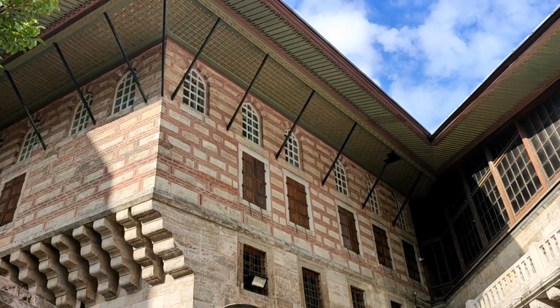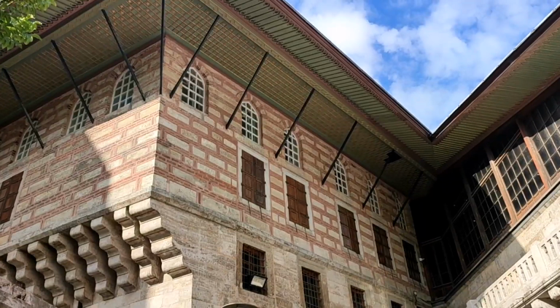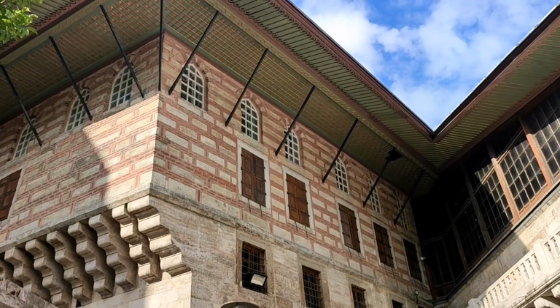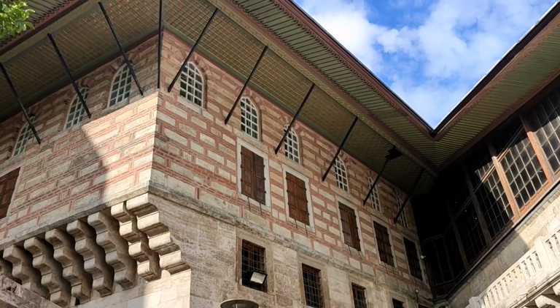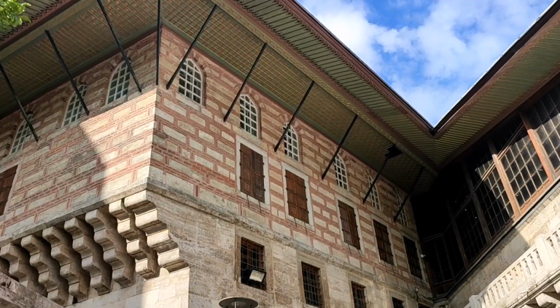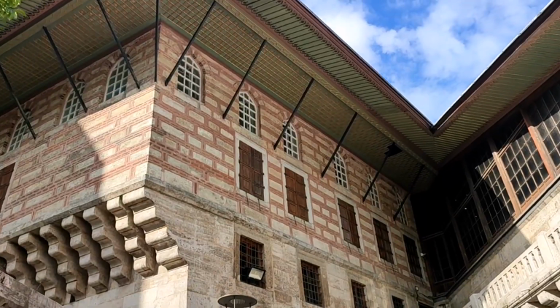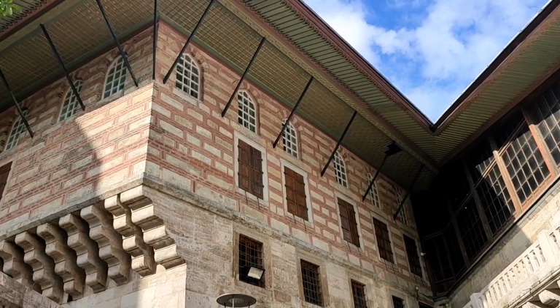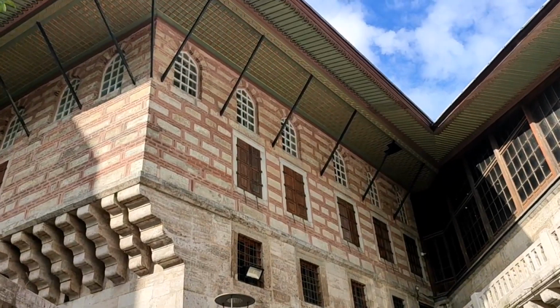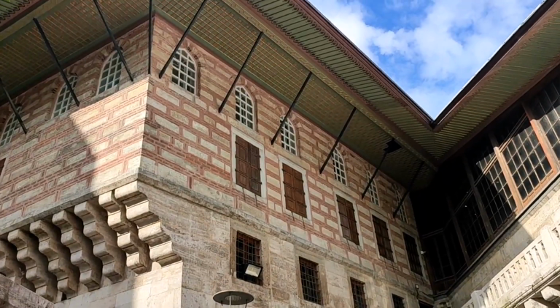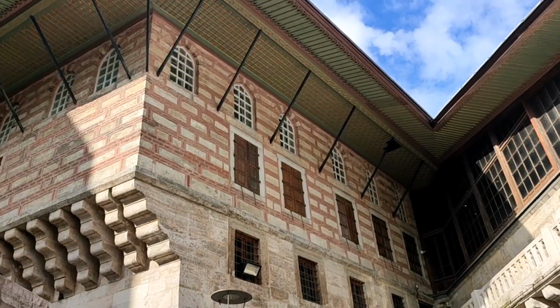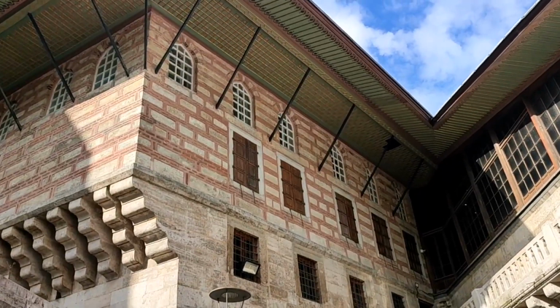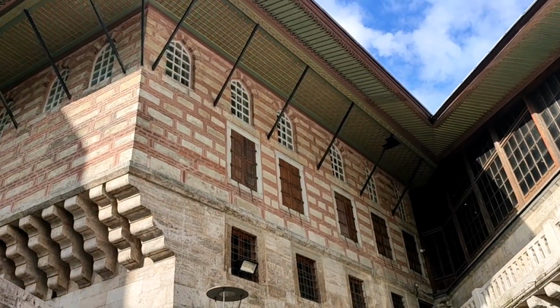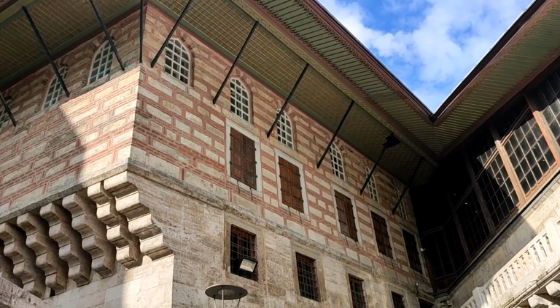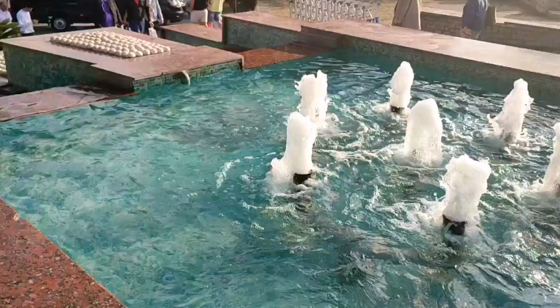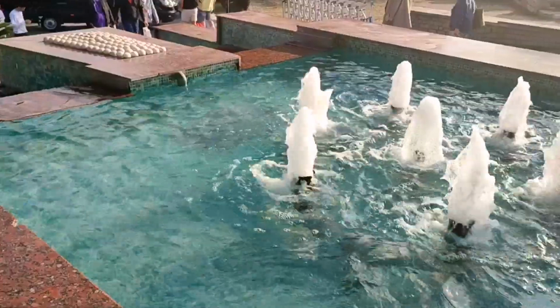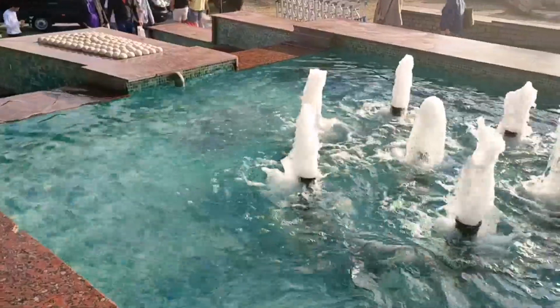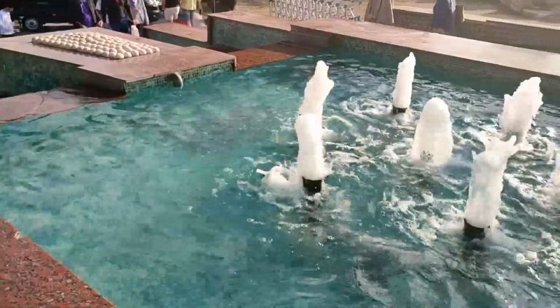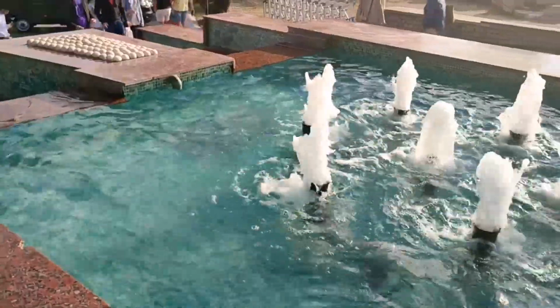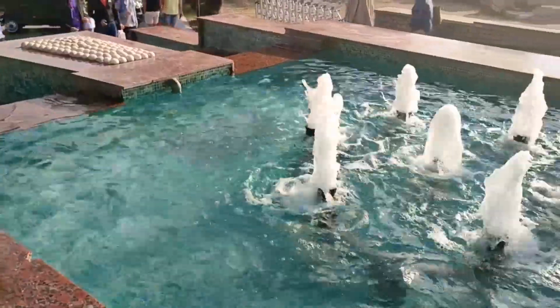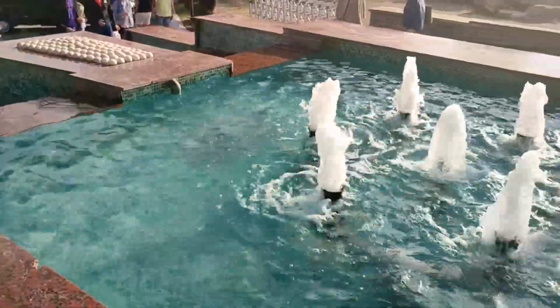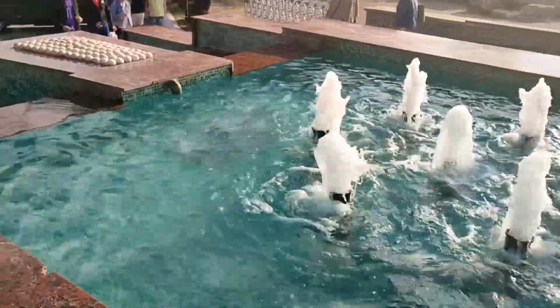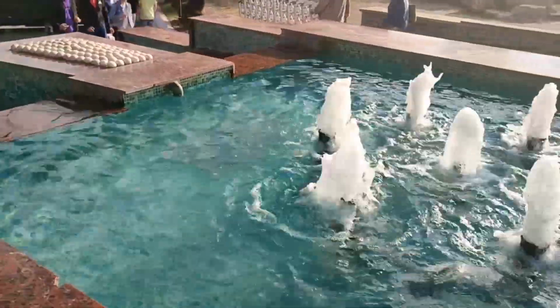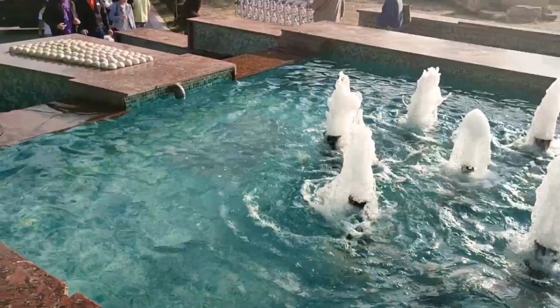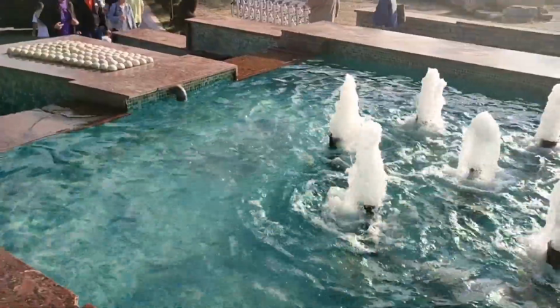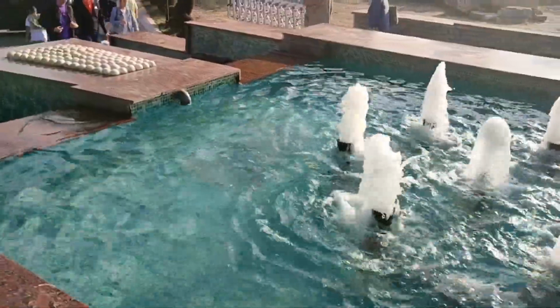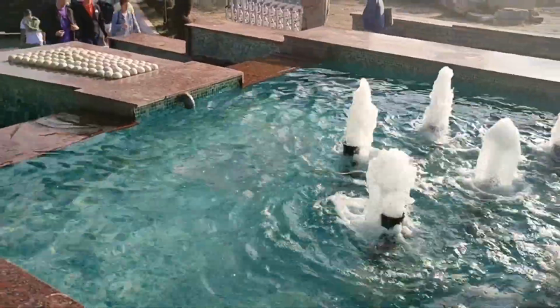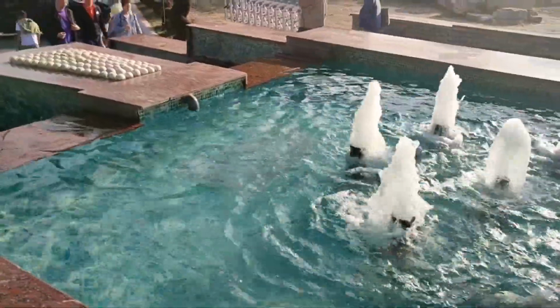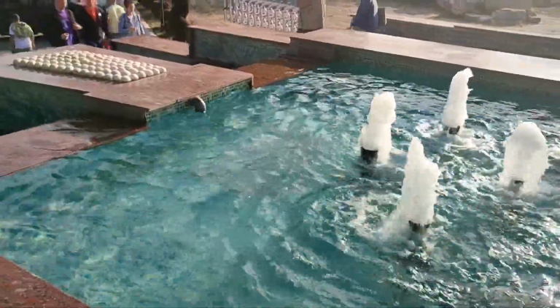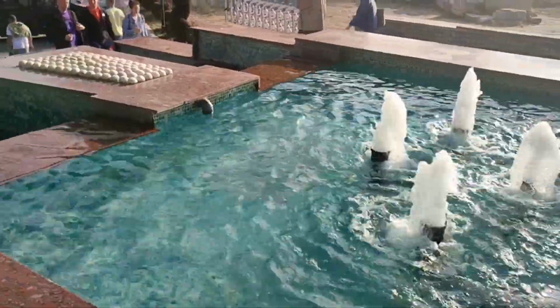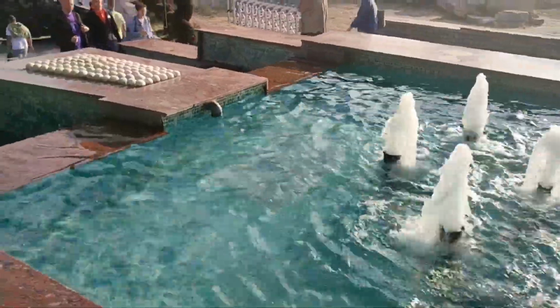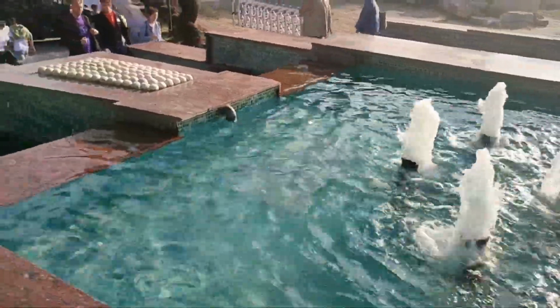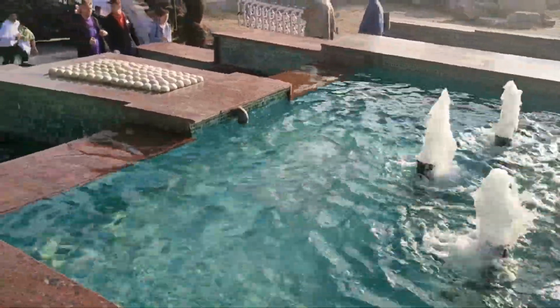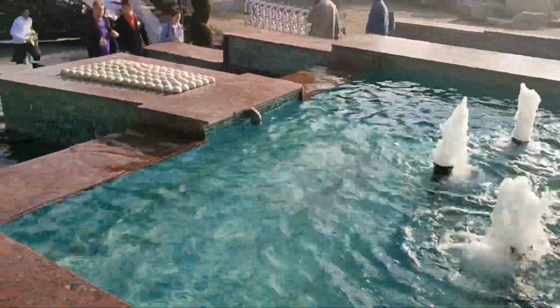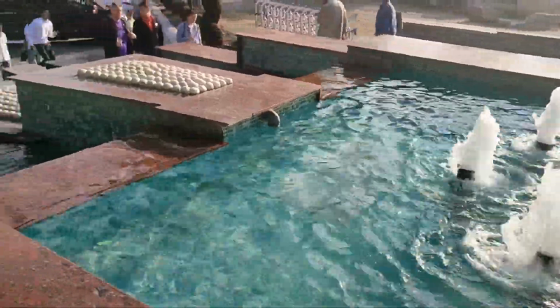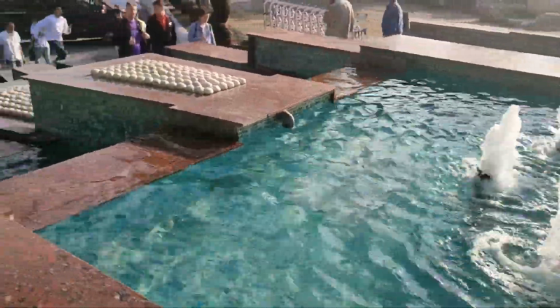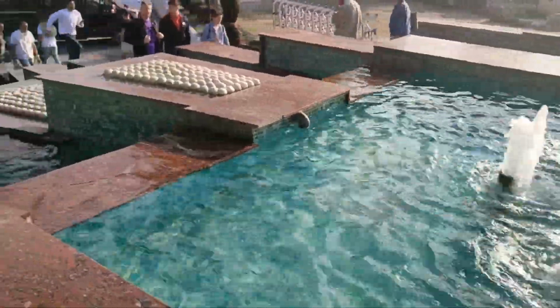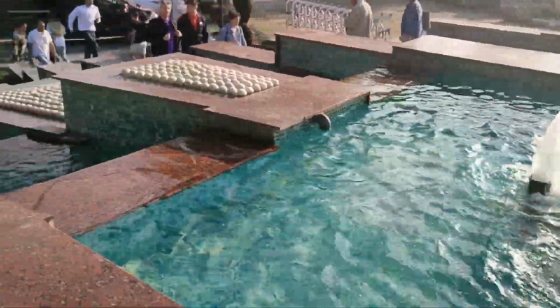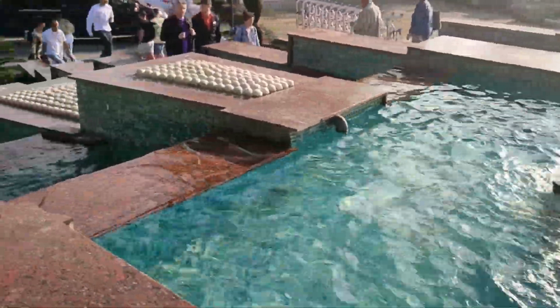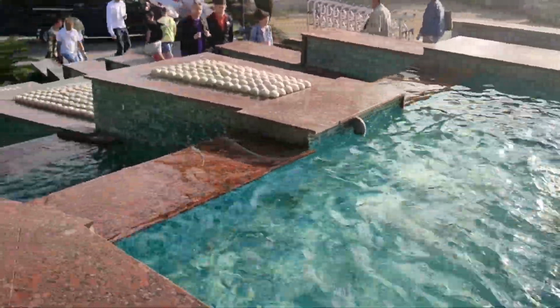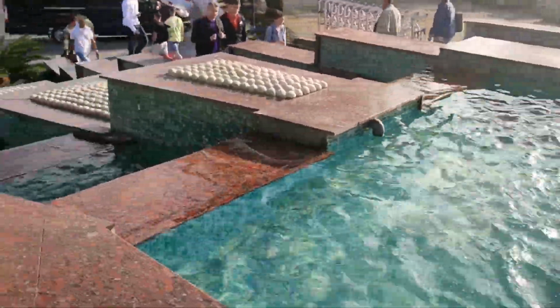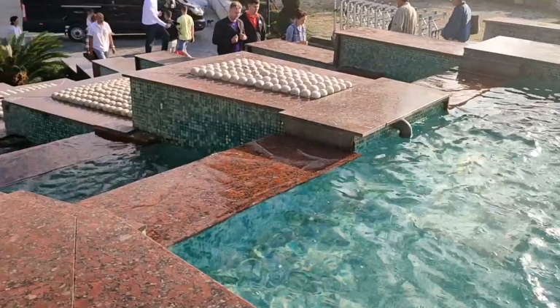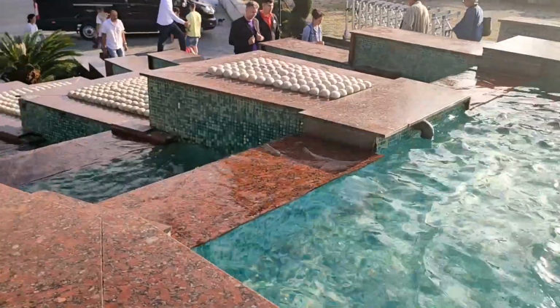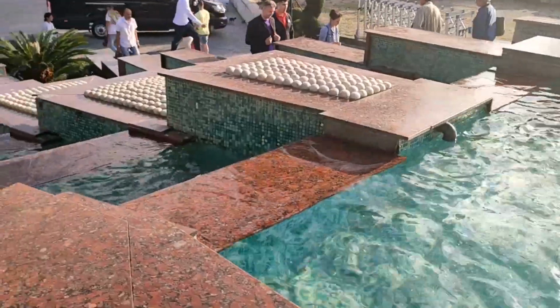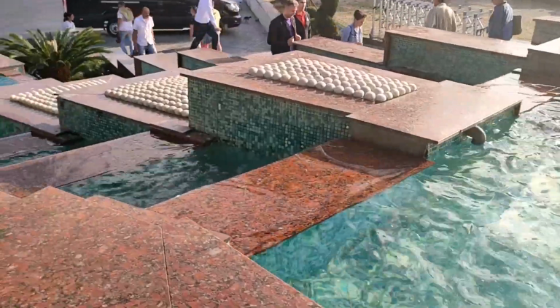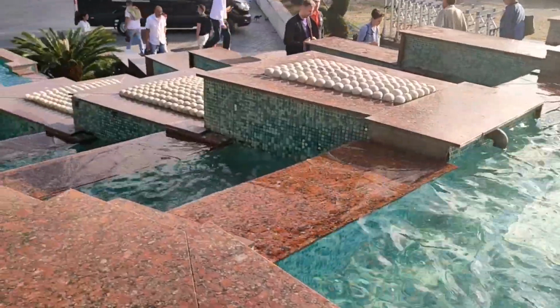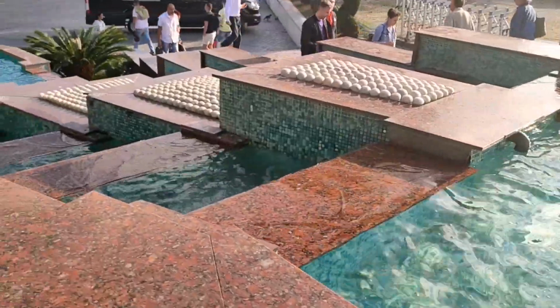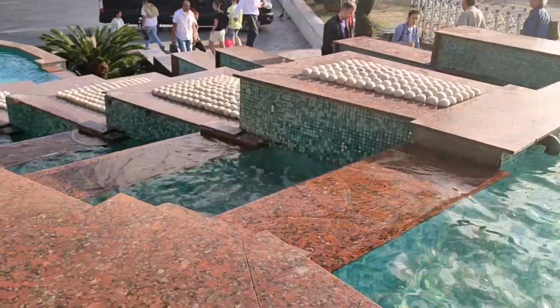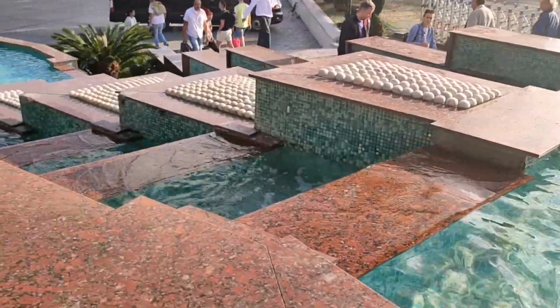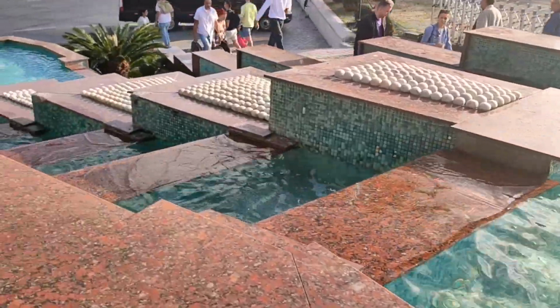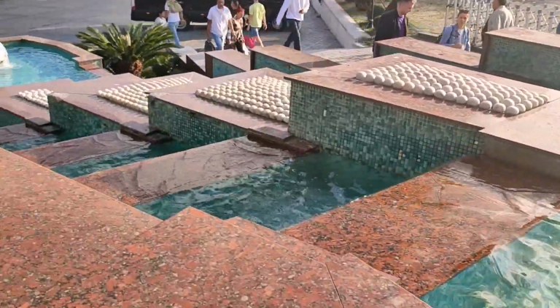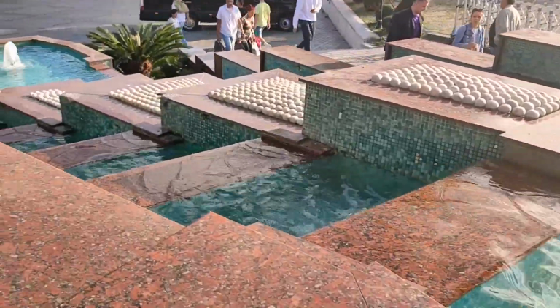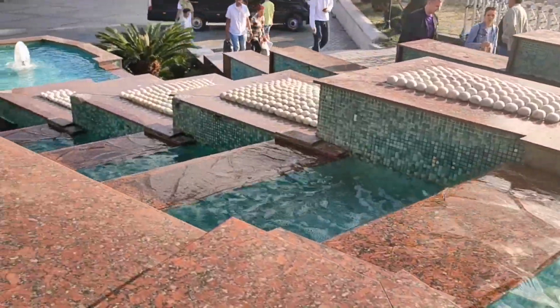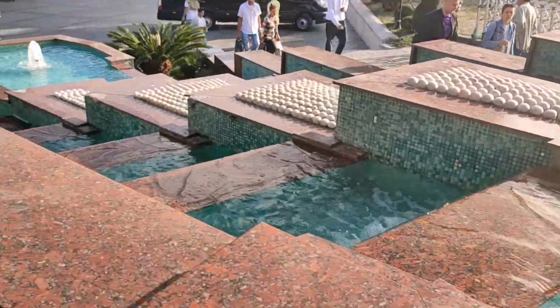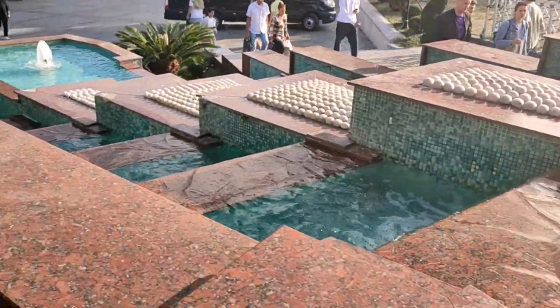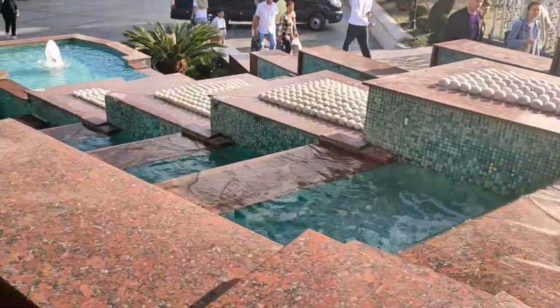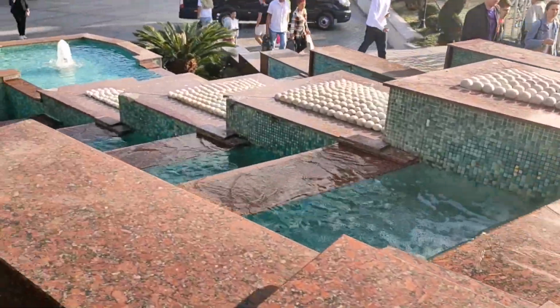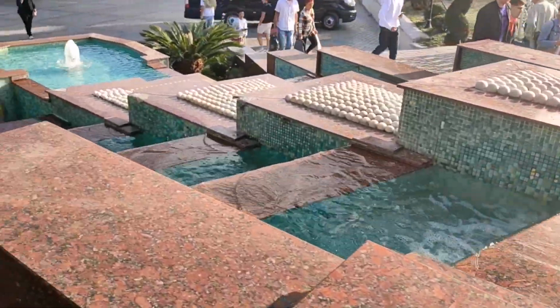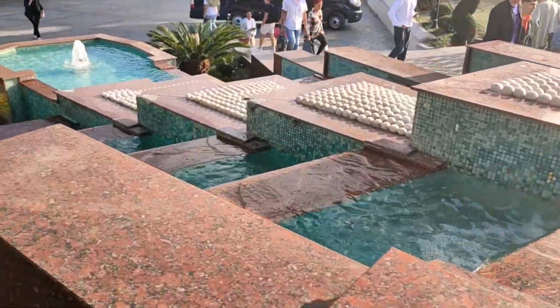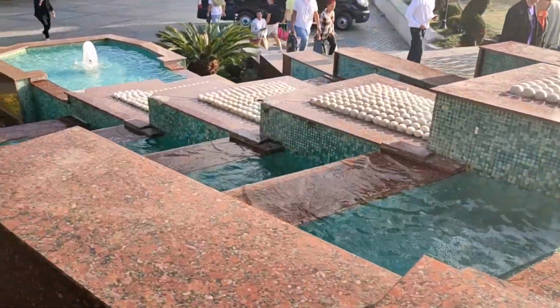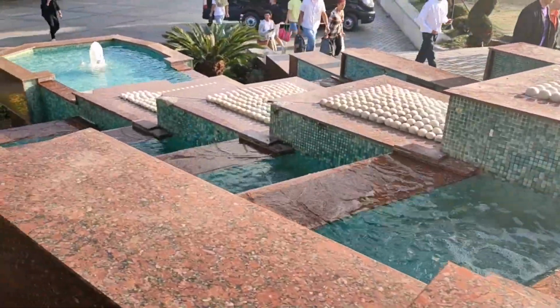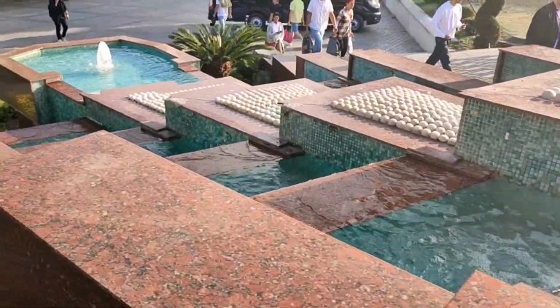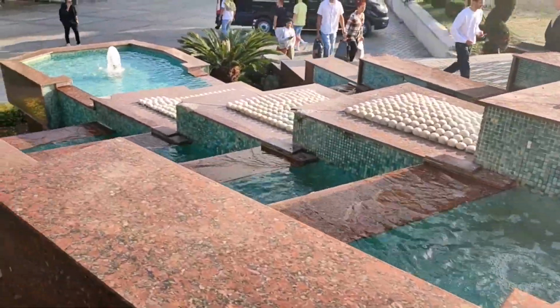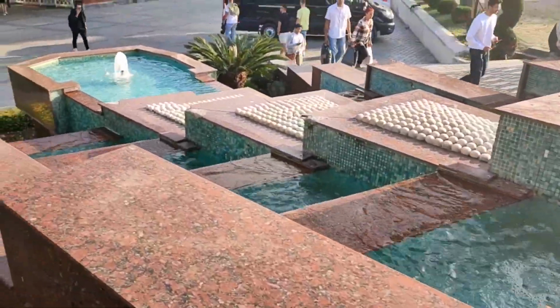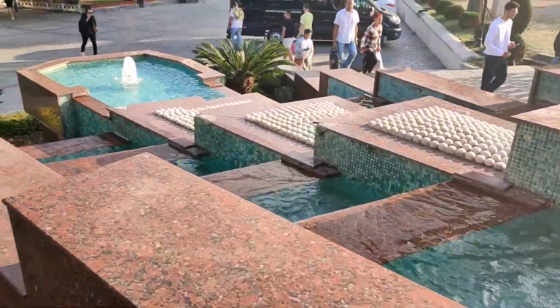After that, we explored and did more shopping. Now we are on our way back to our hotel through the Sultanahmet Square.